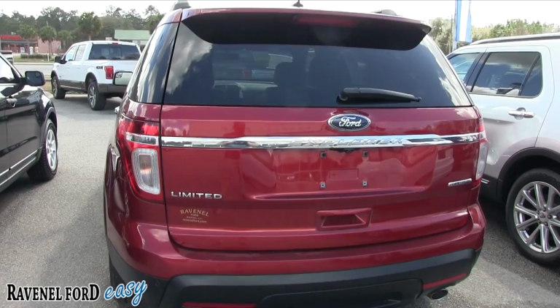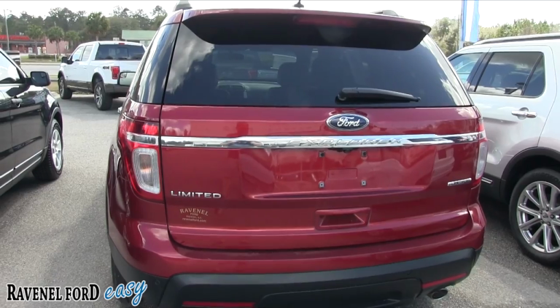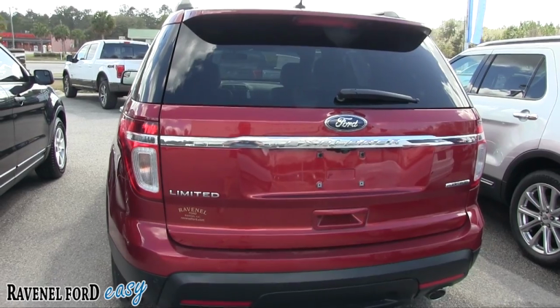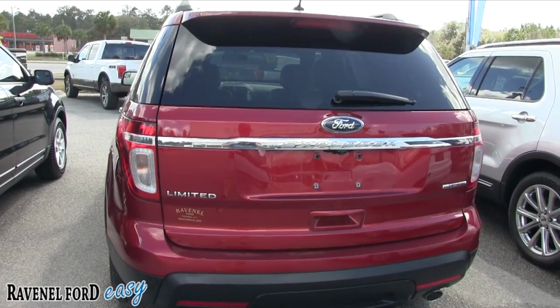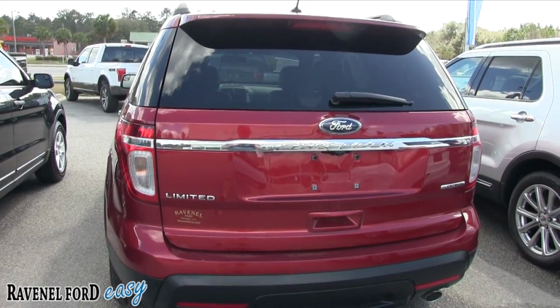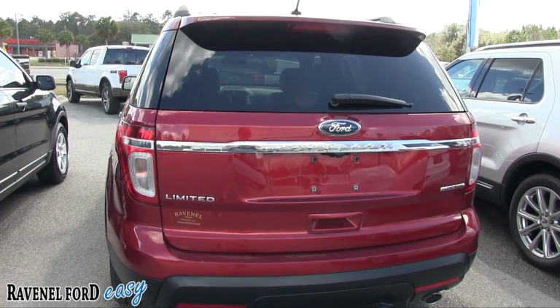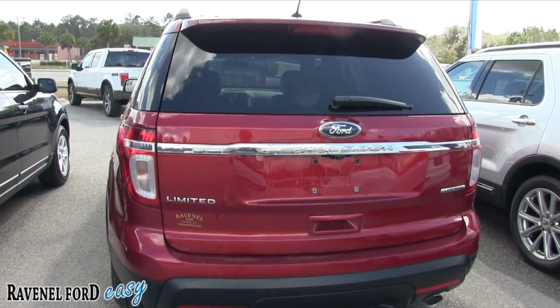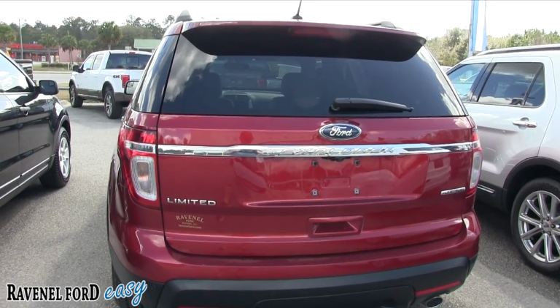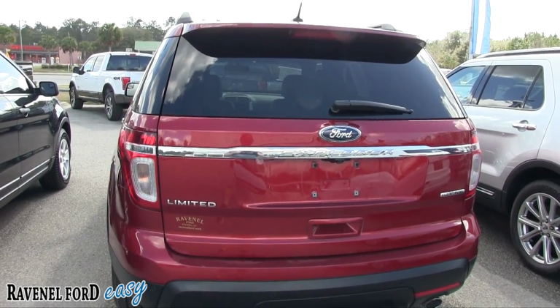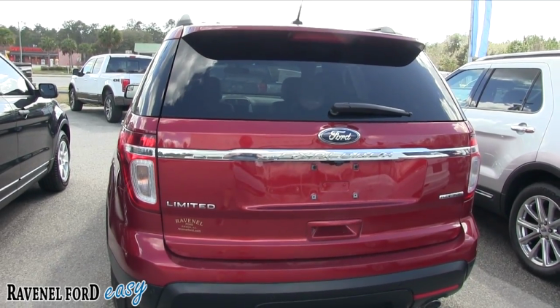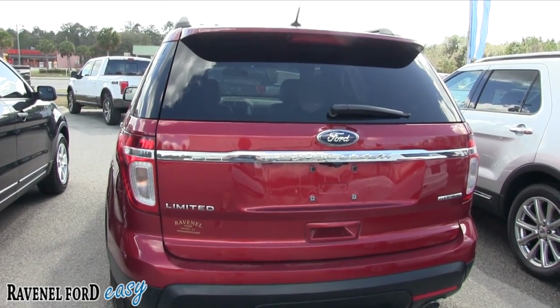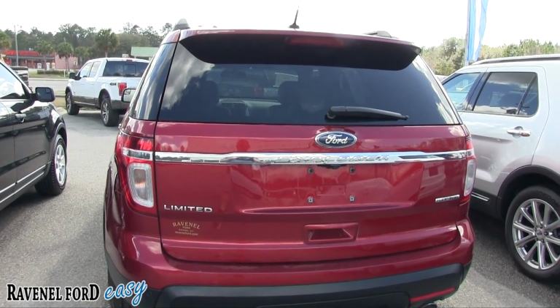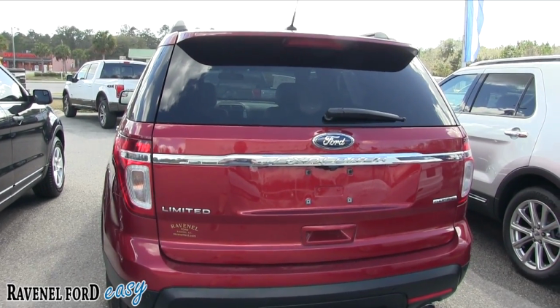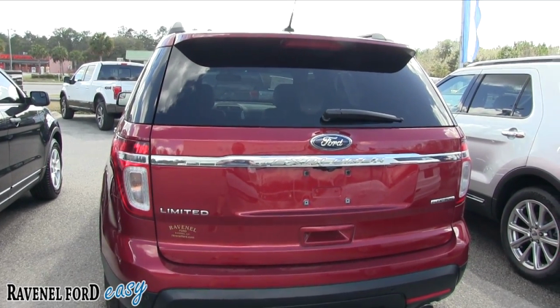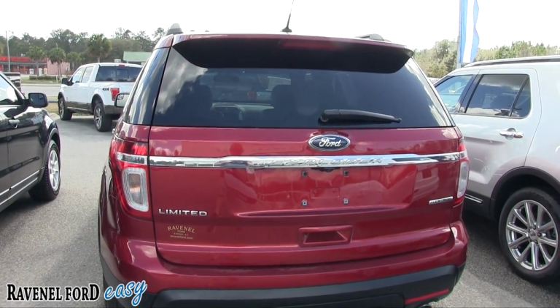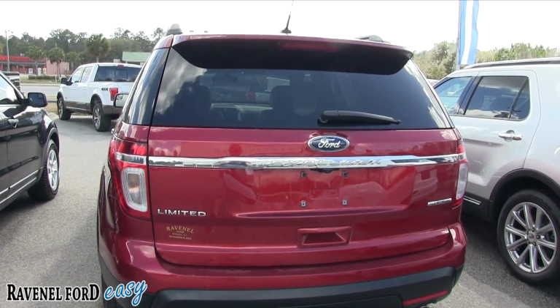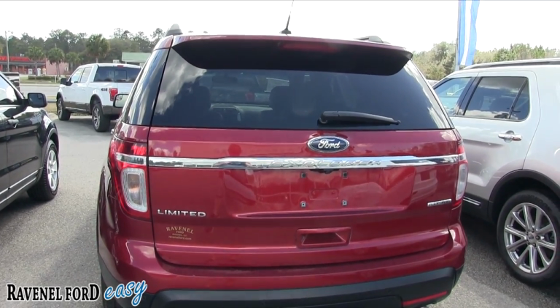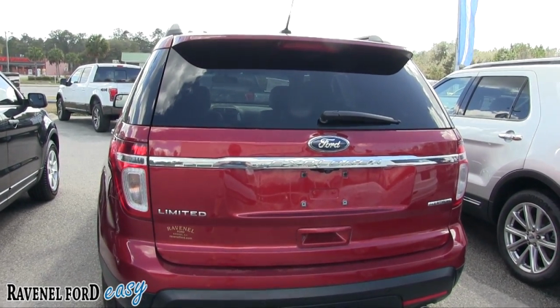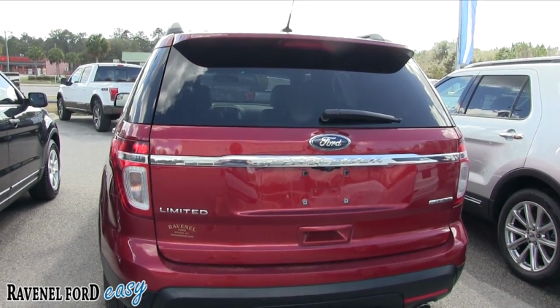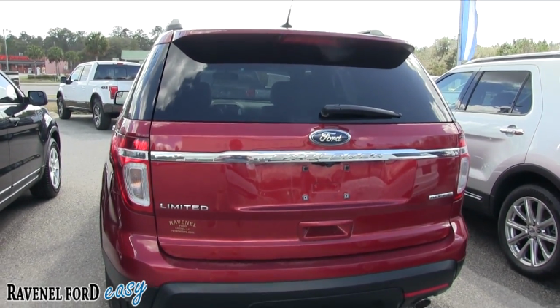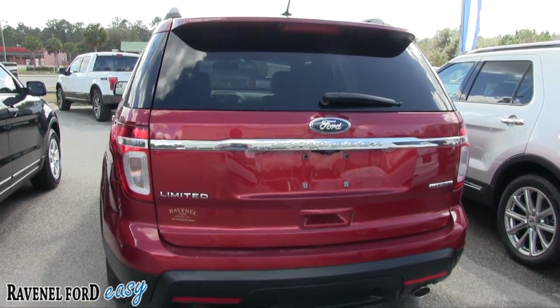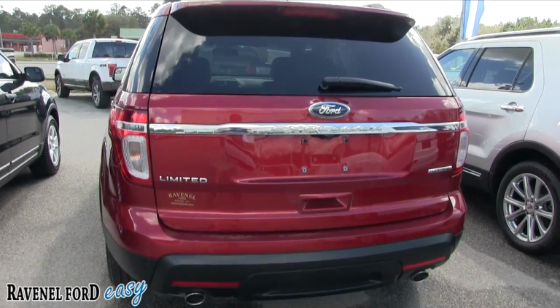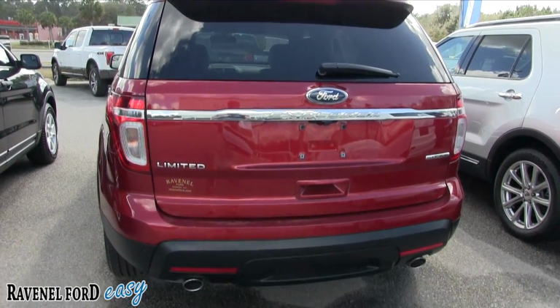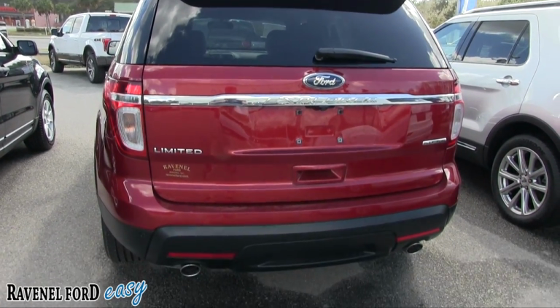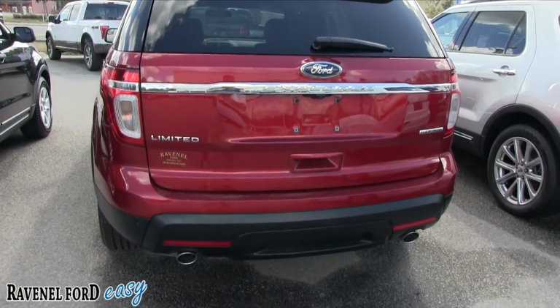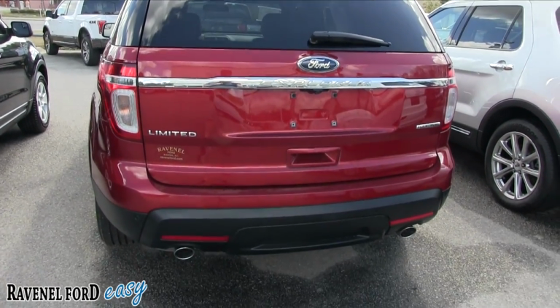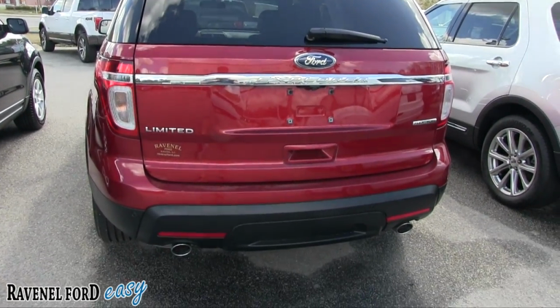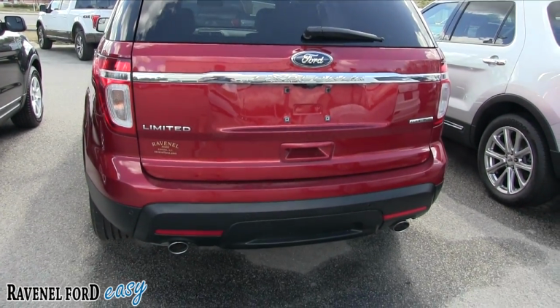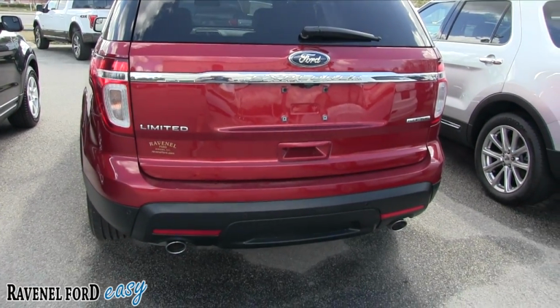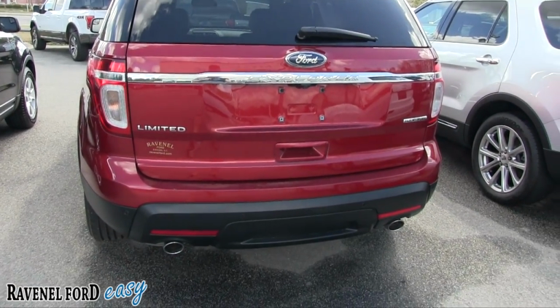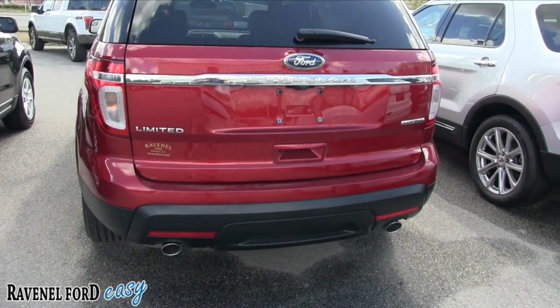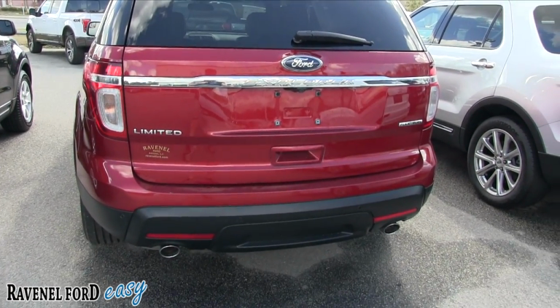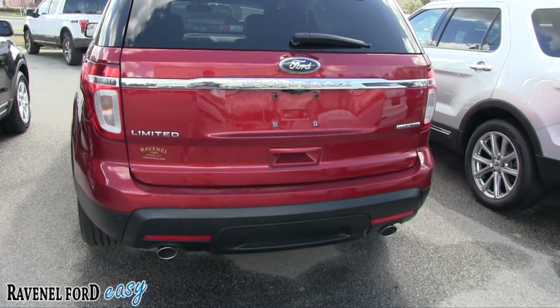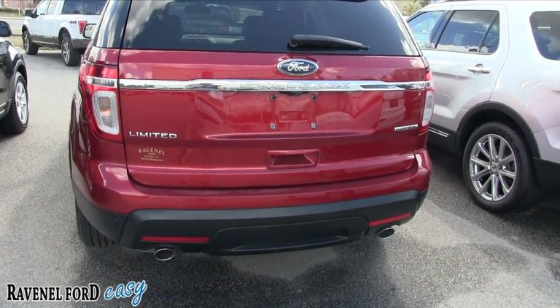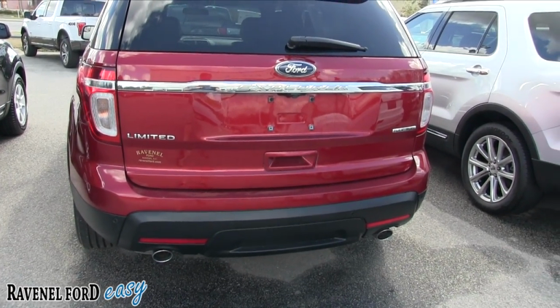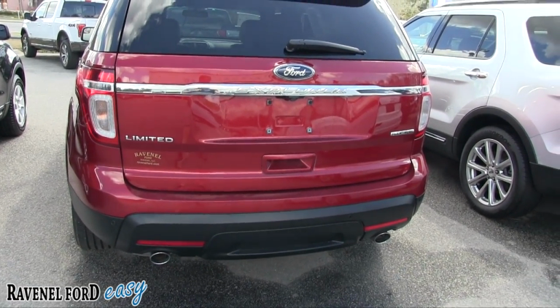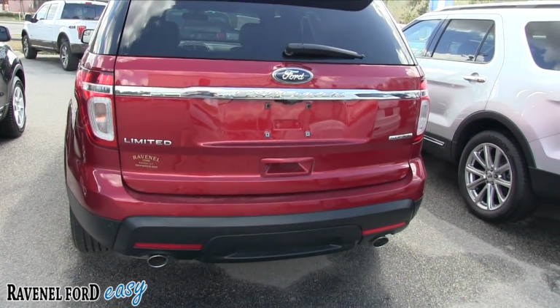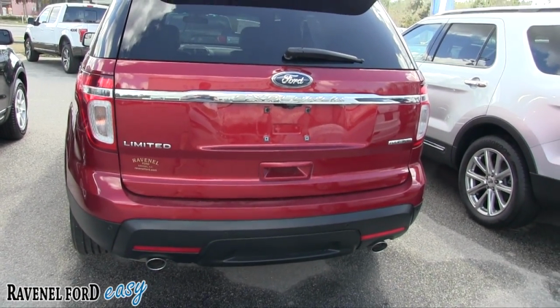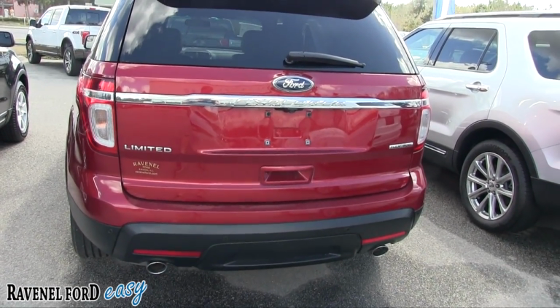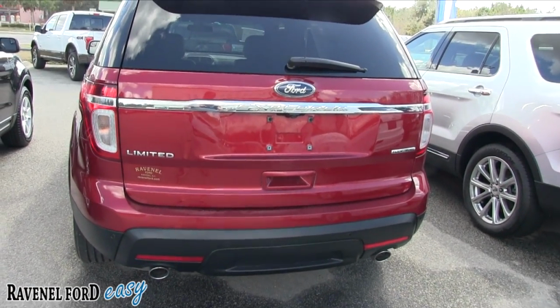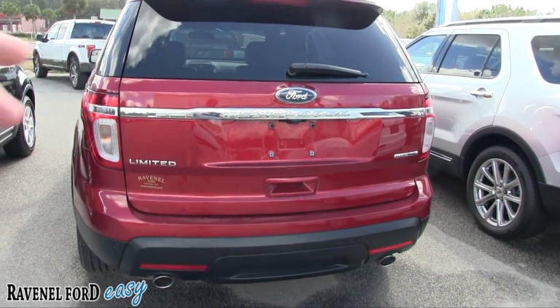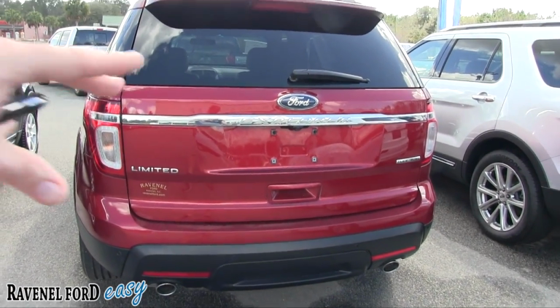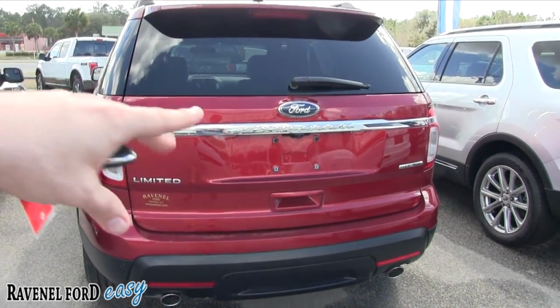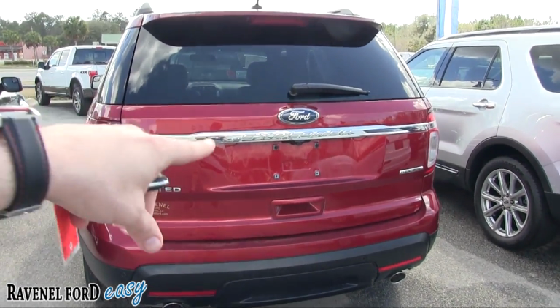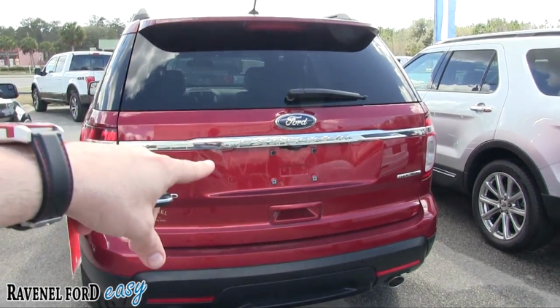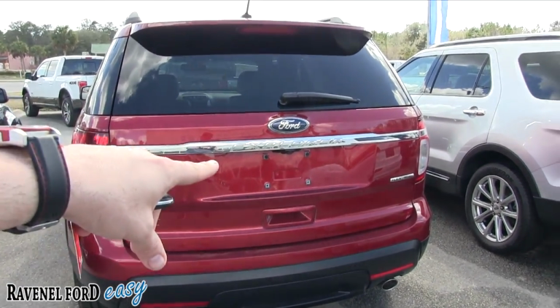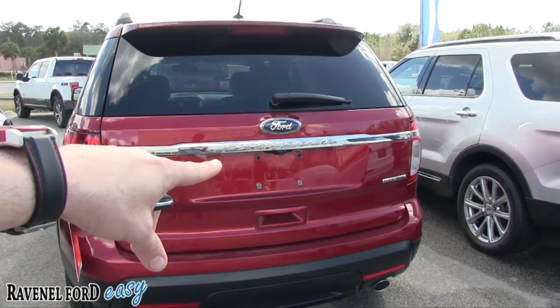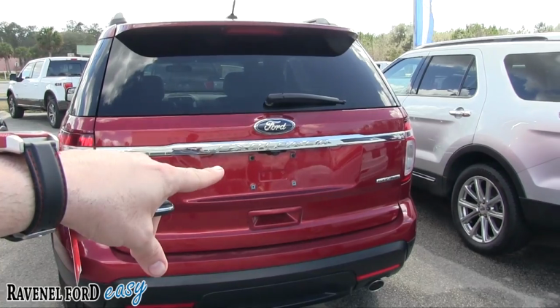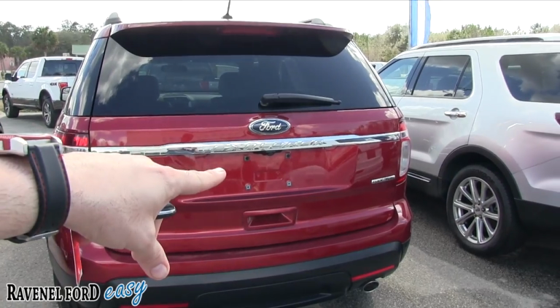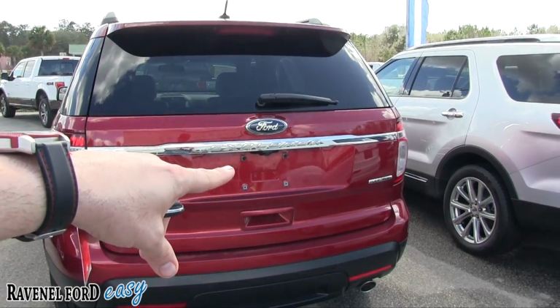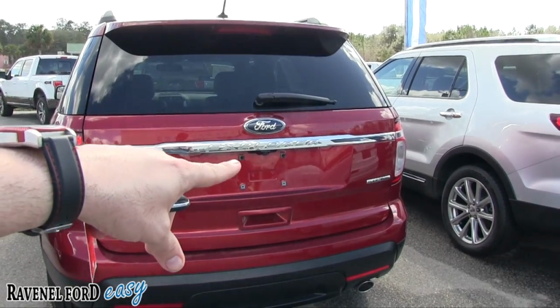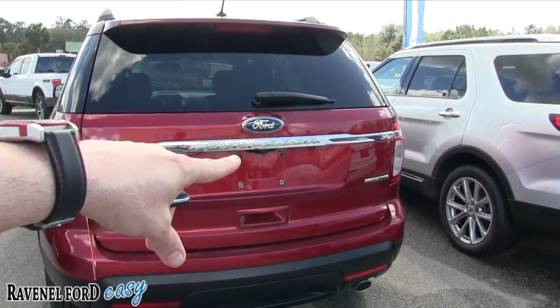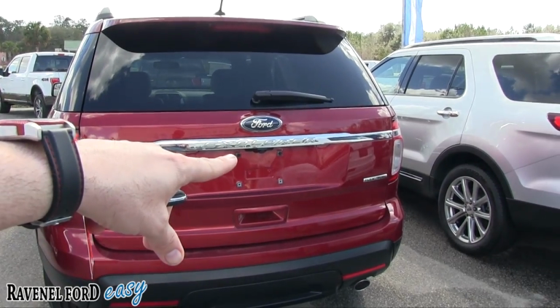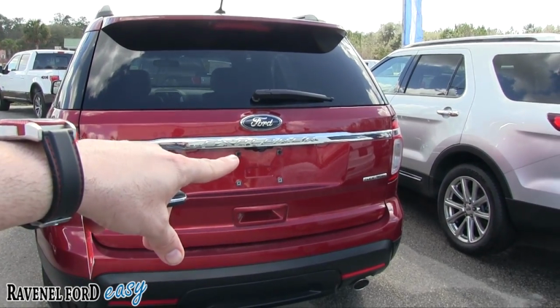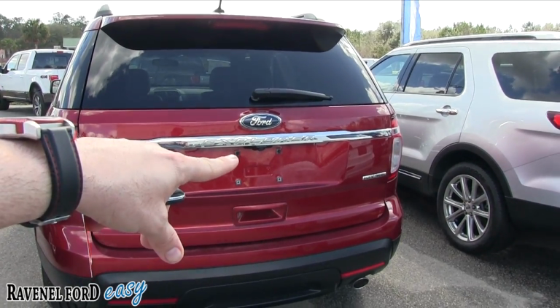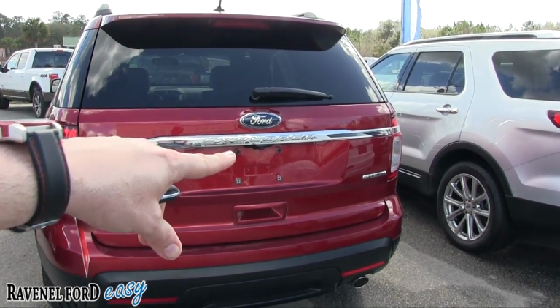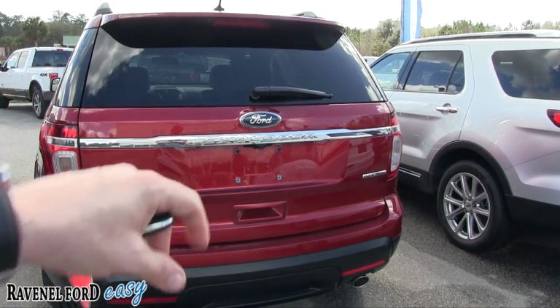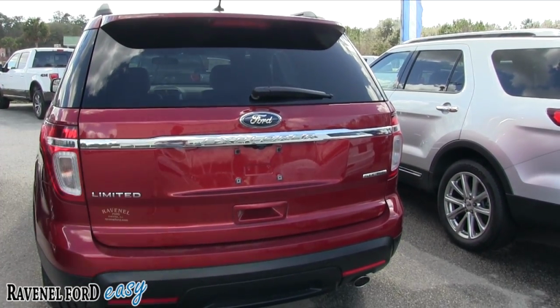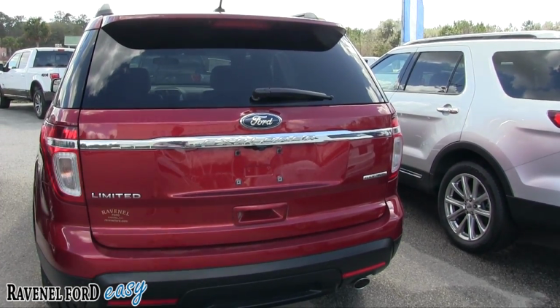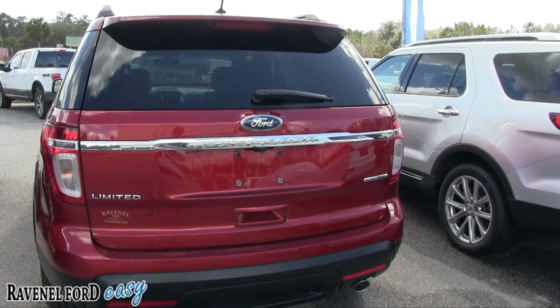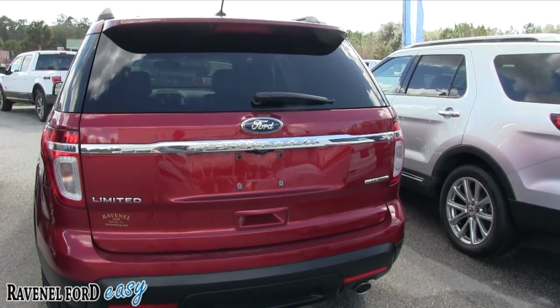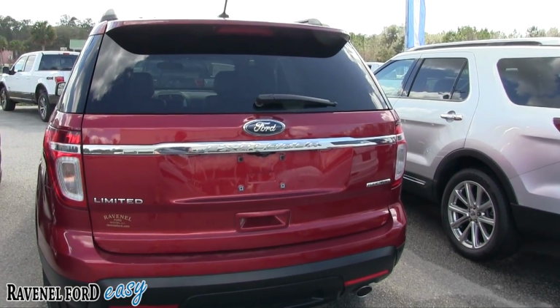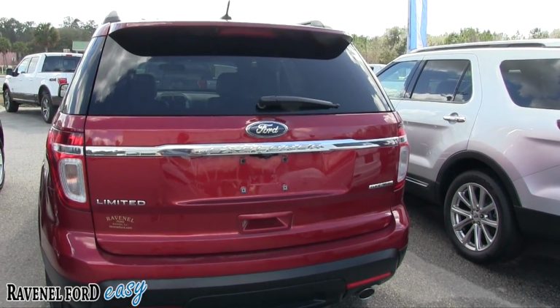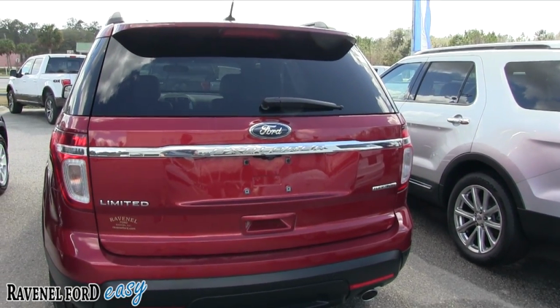Let's take a look at the rear — no major dents, dings, or scratches. You've got dual exhaust in the back and also a backup camera that sits right up under there.